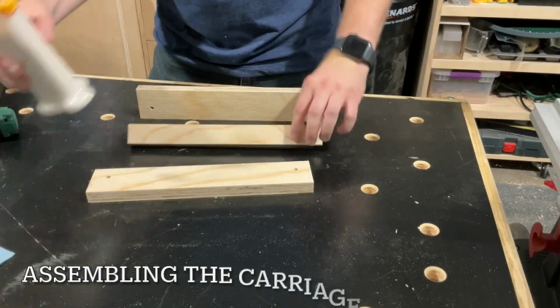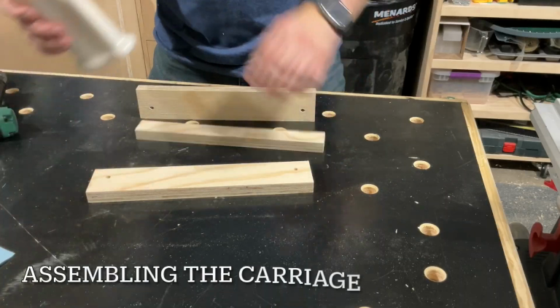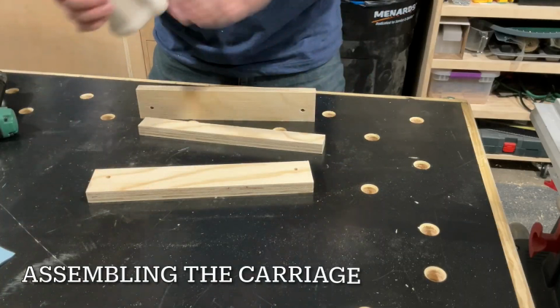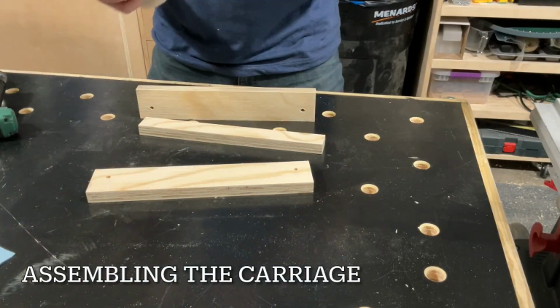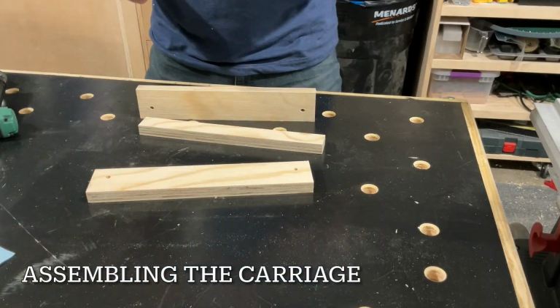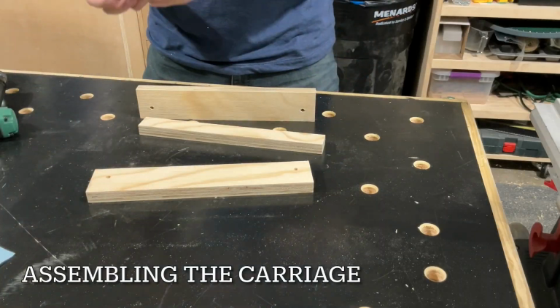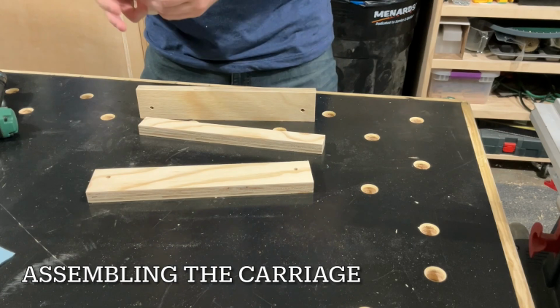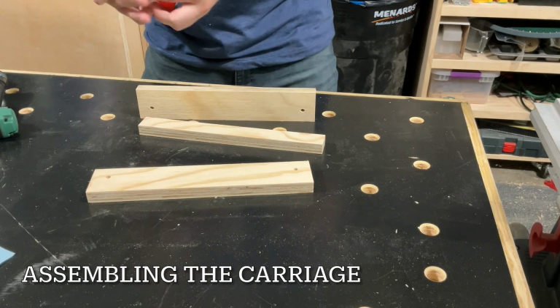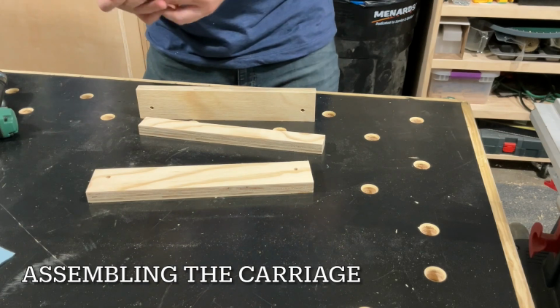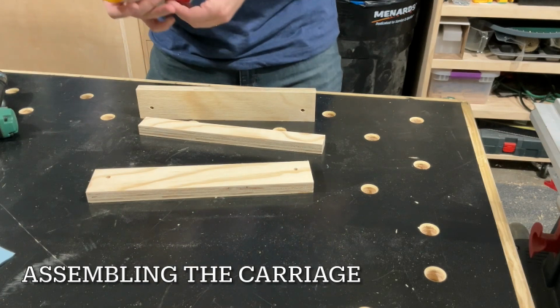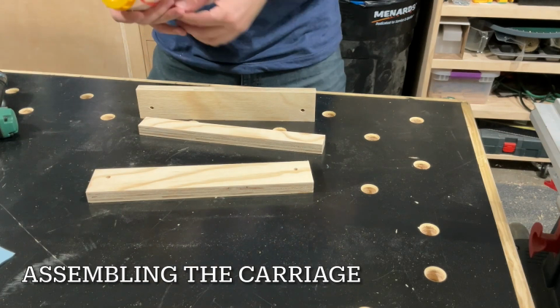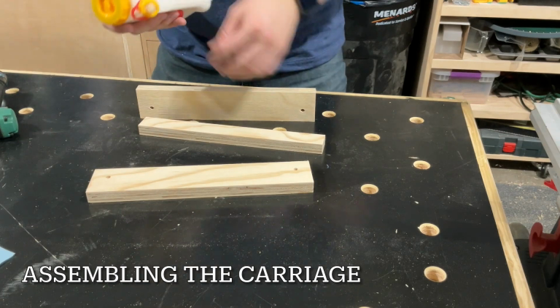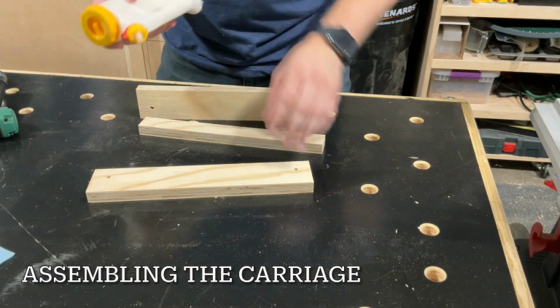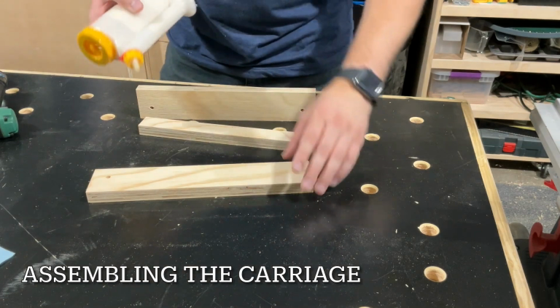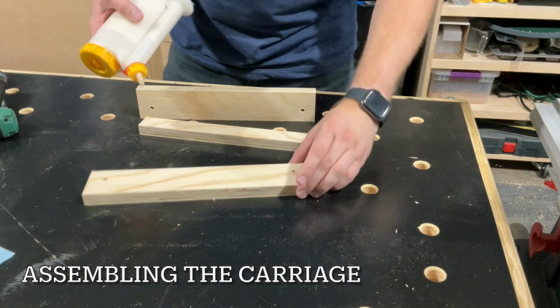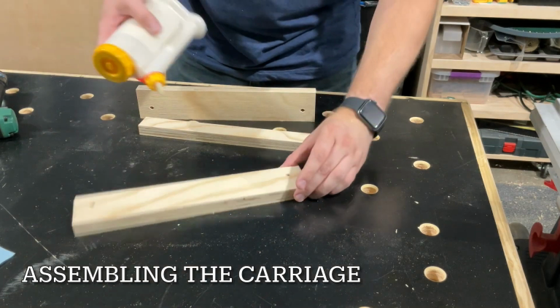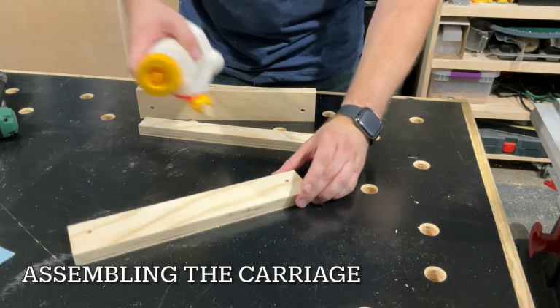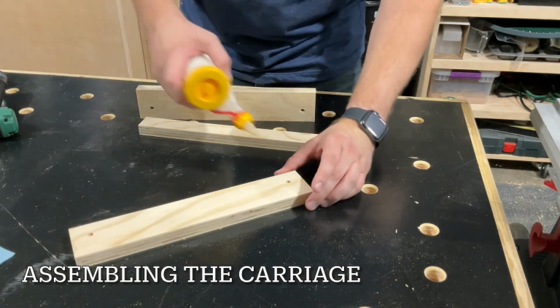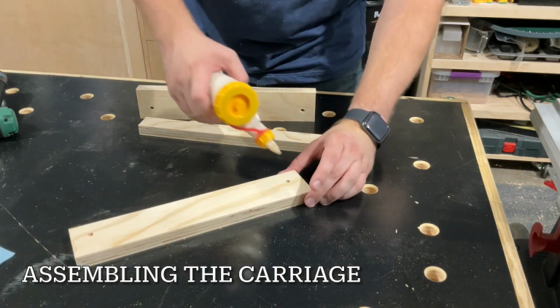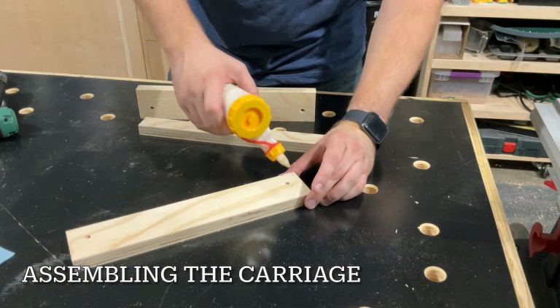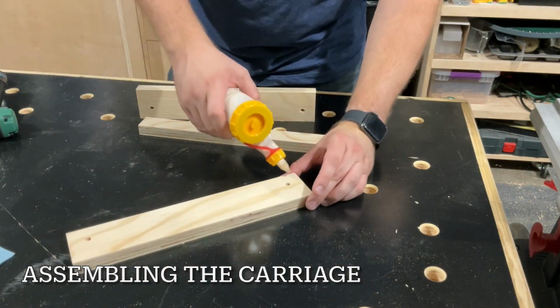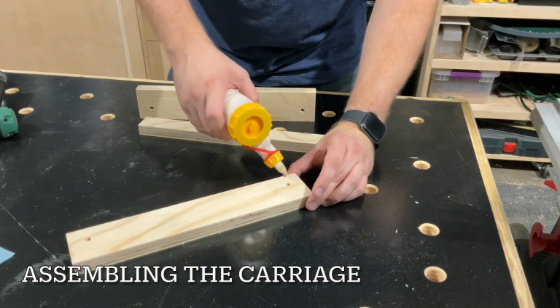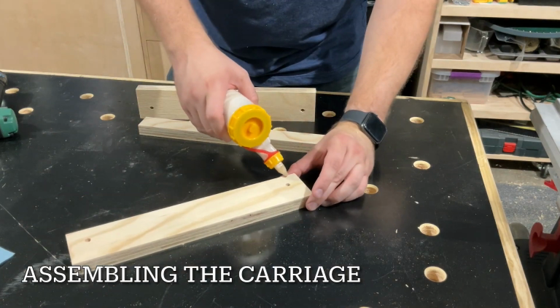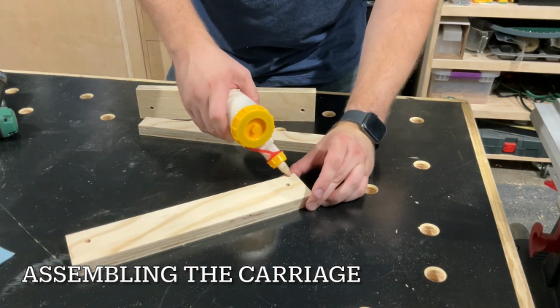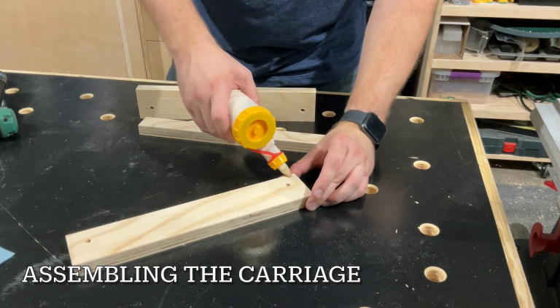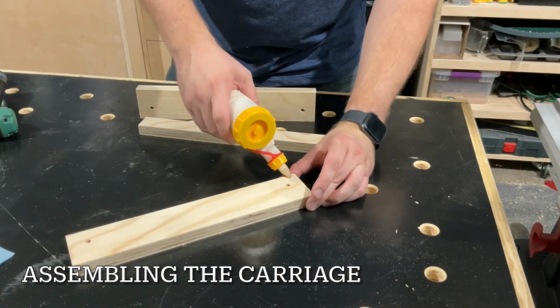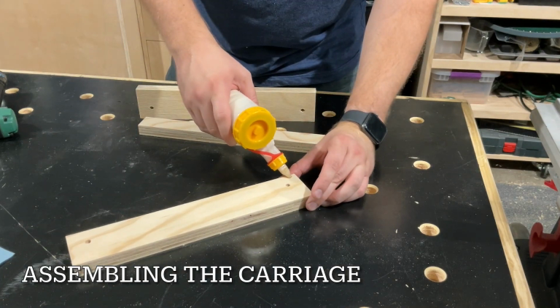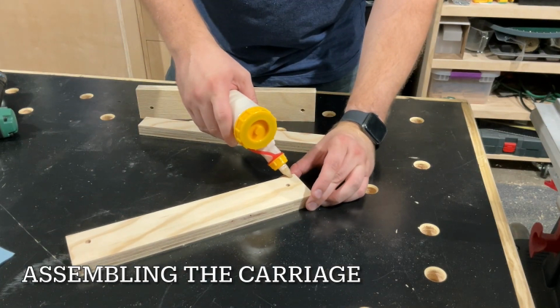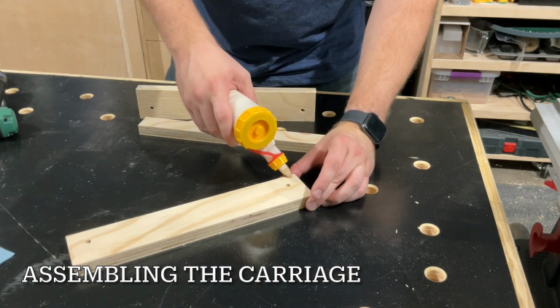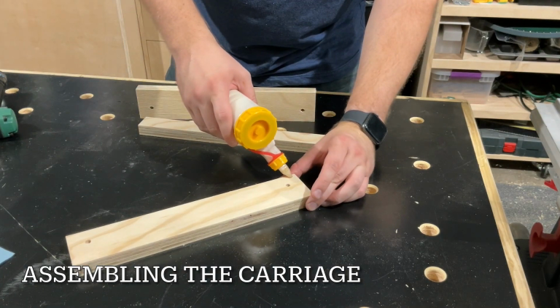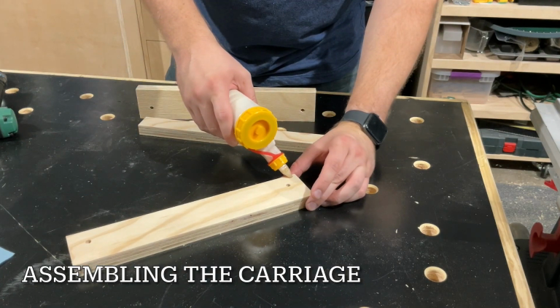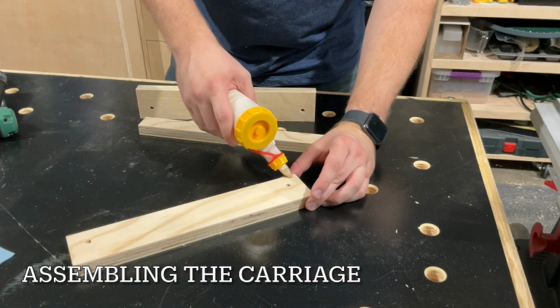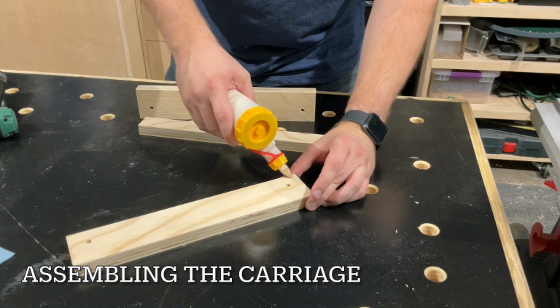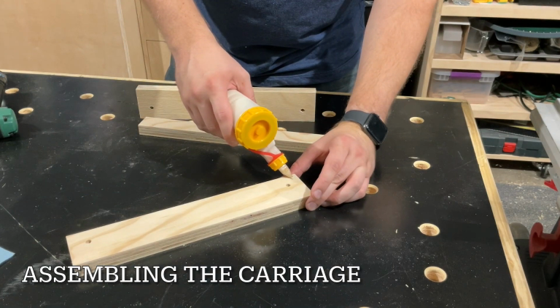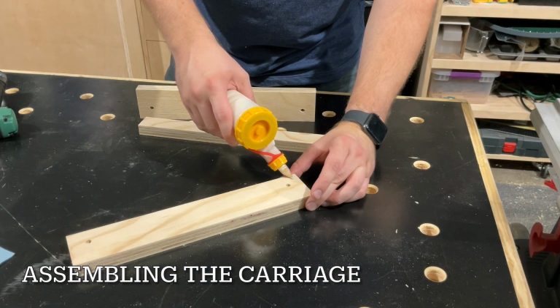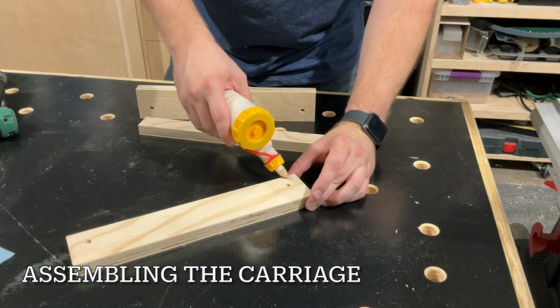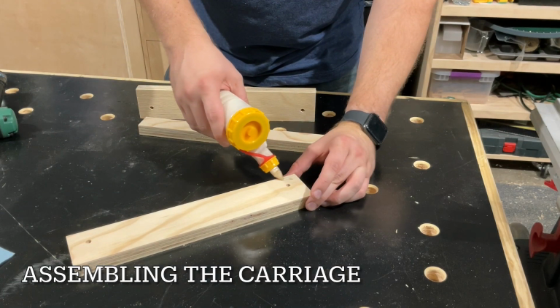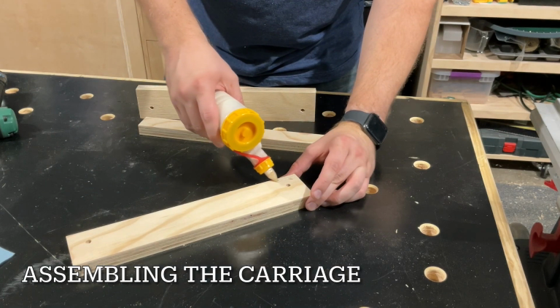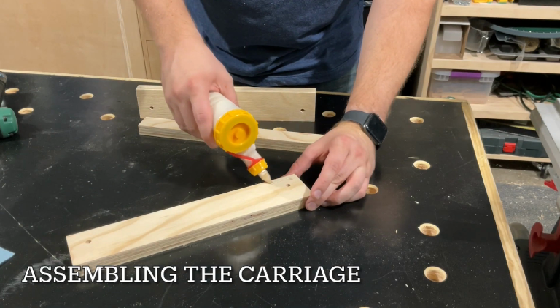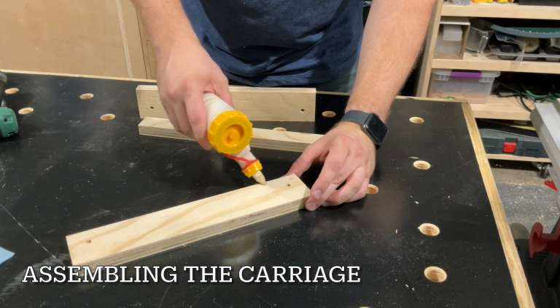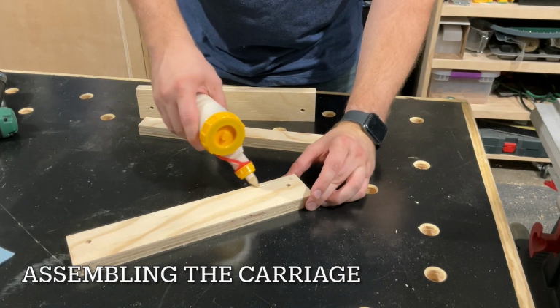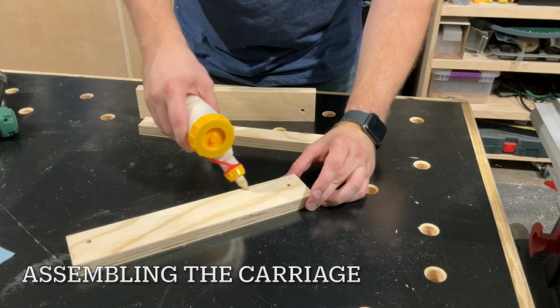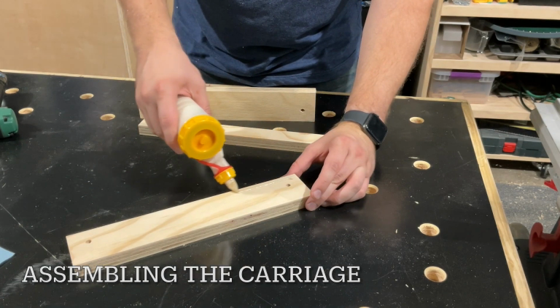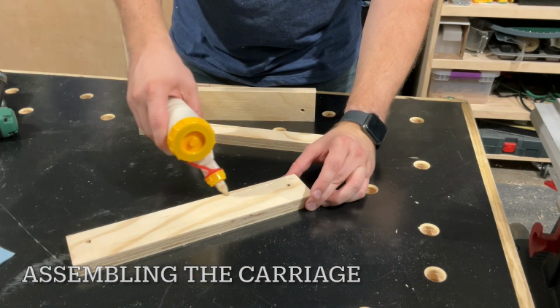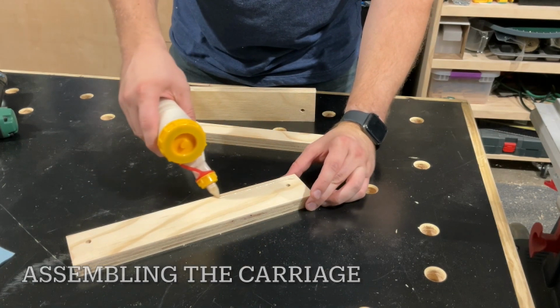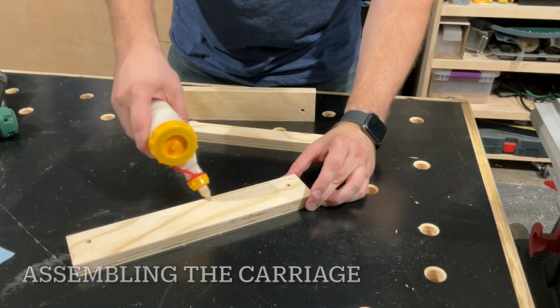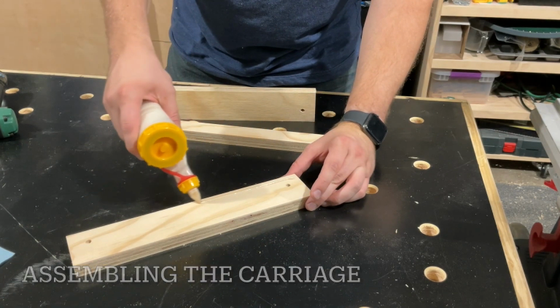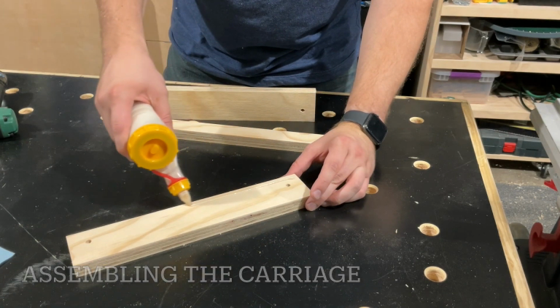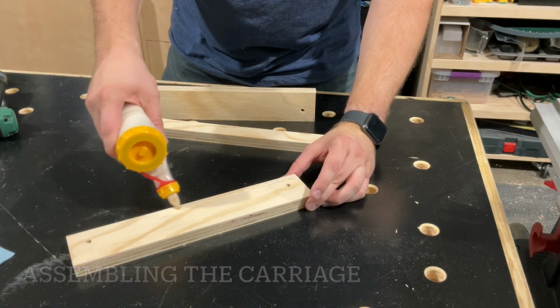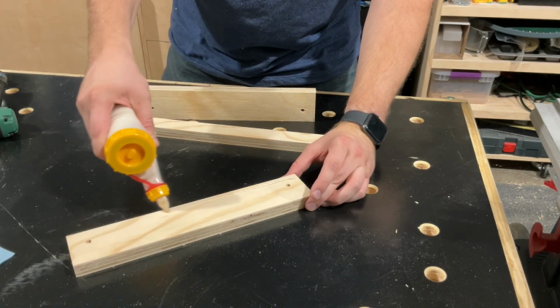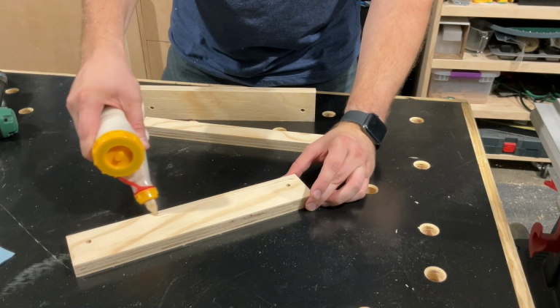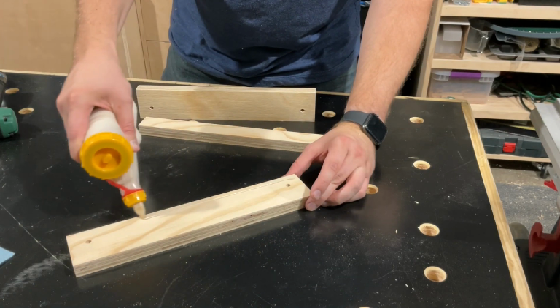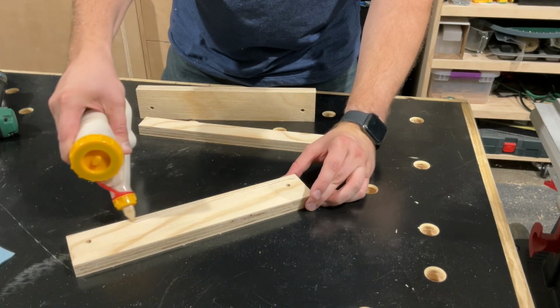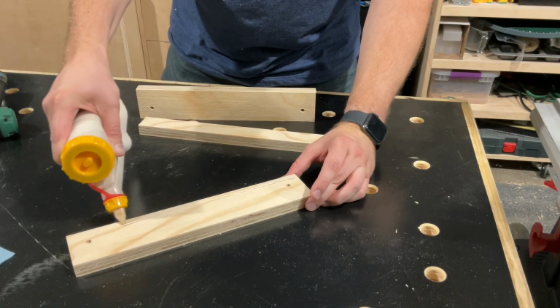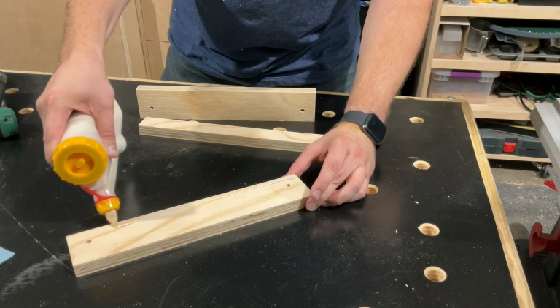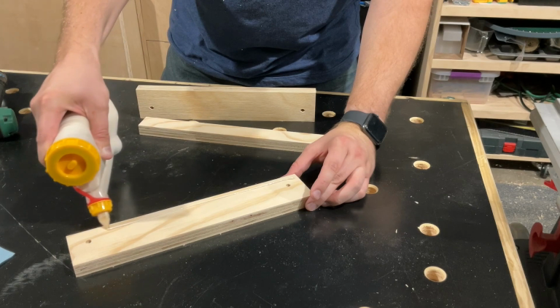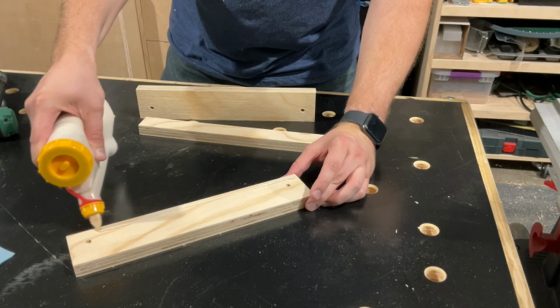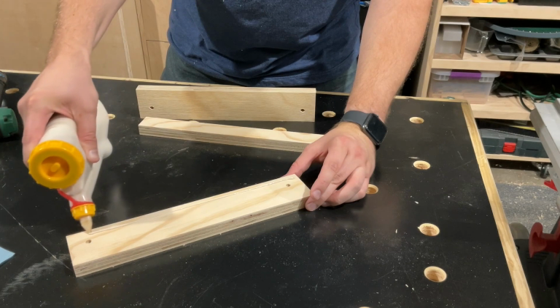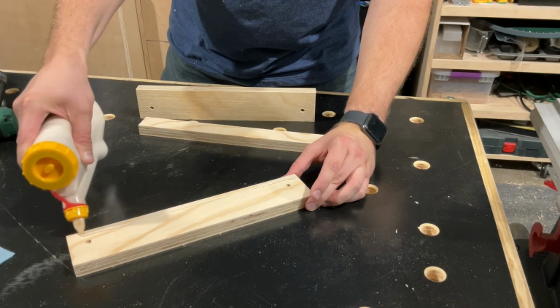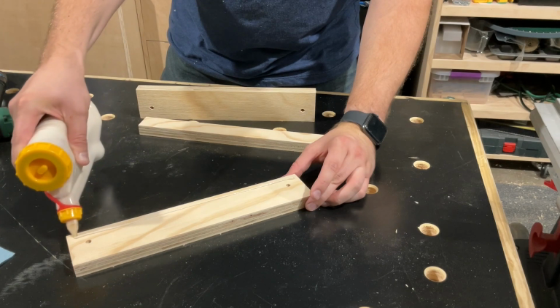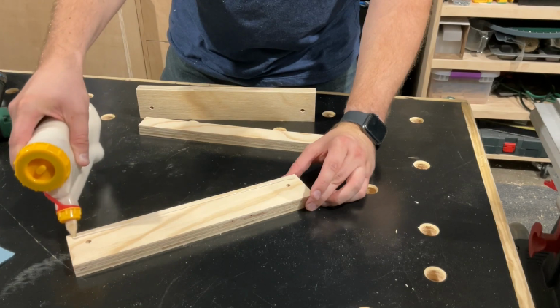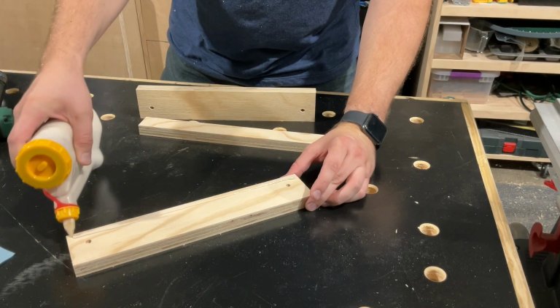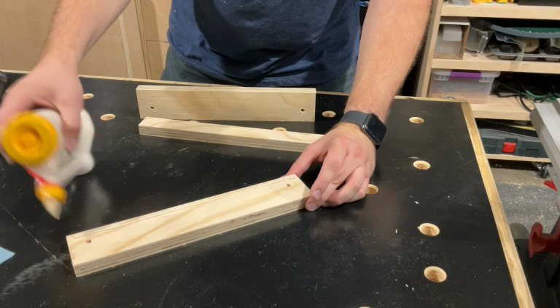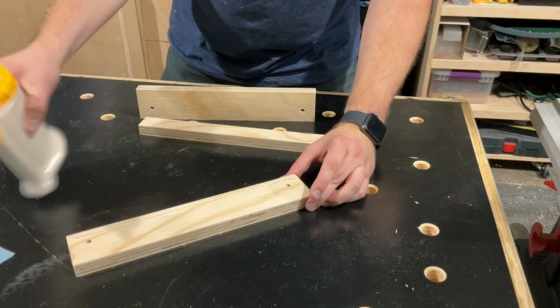For assembly, all I'm doing is gluing together these three pieces, and using pin nails to help clamp things together until the glue dries.